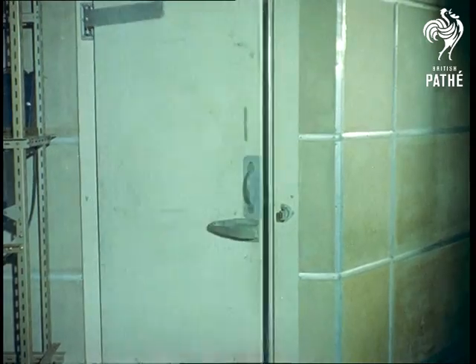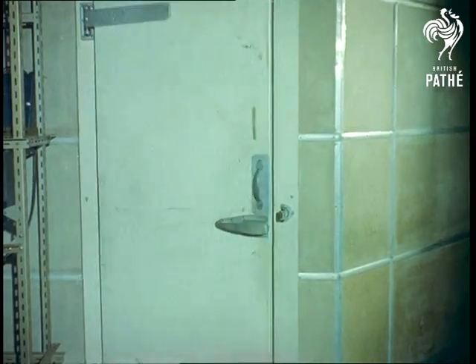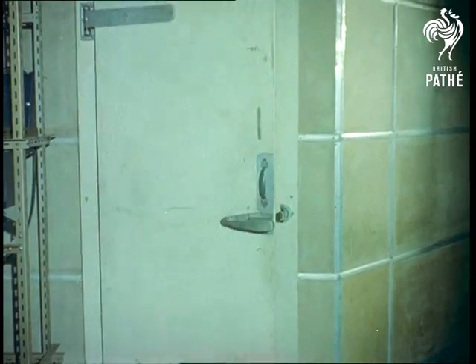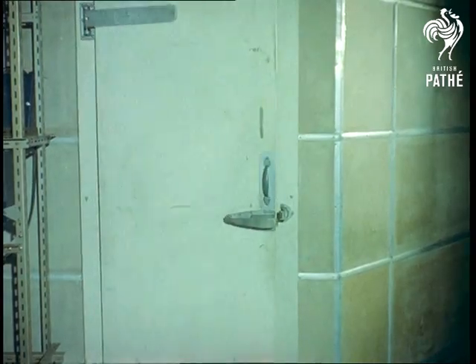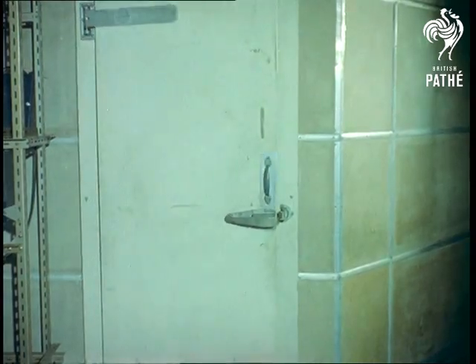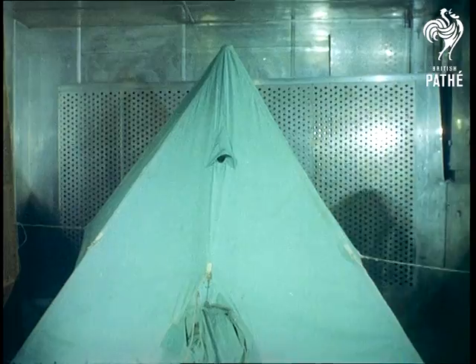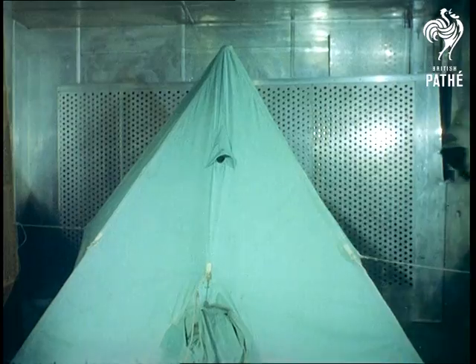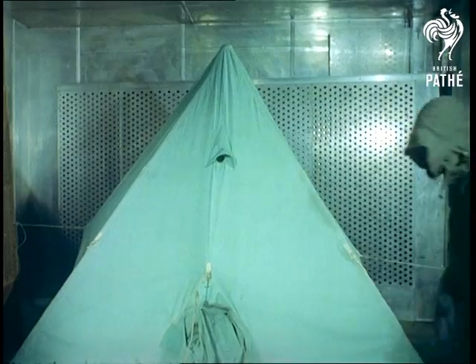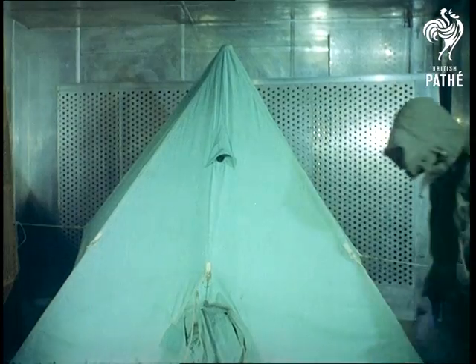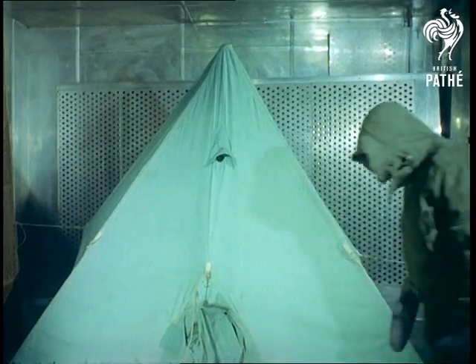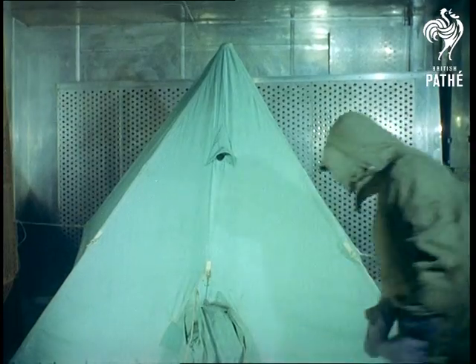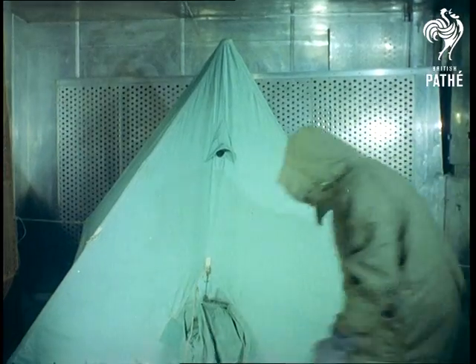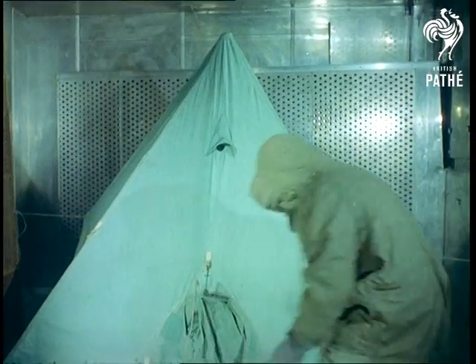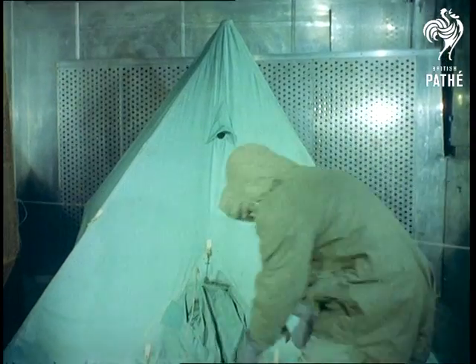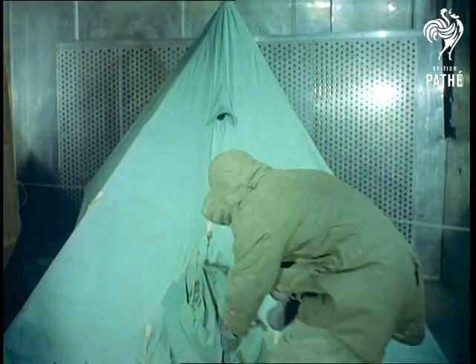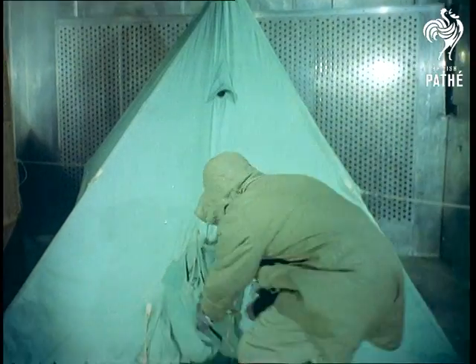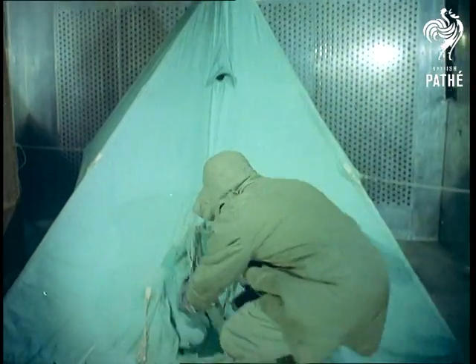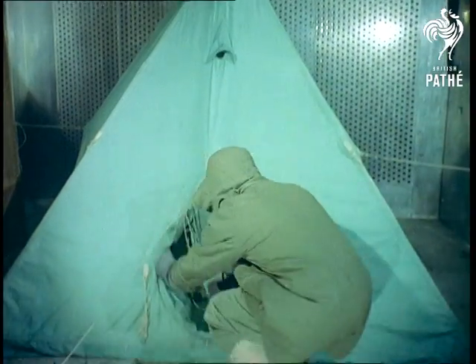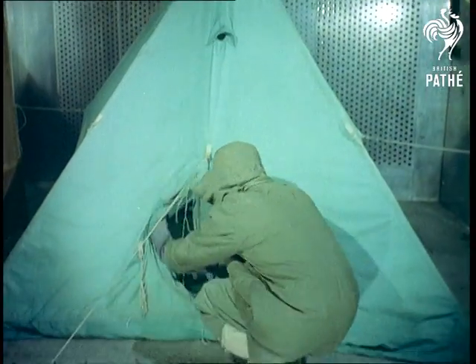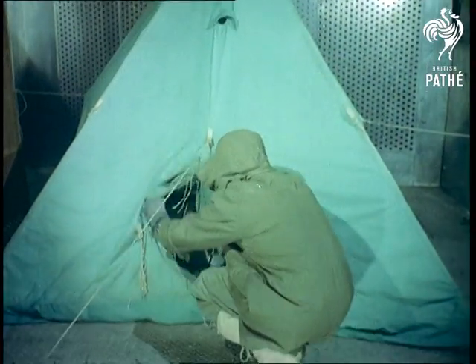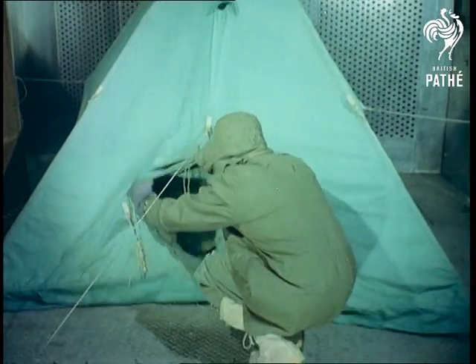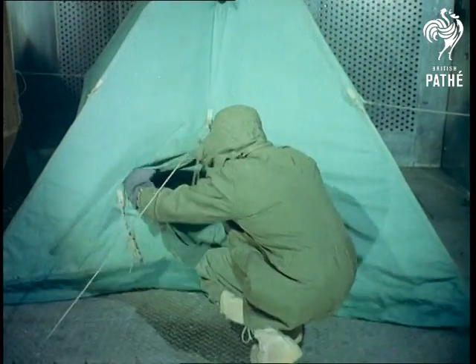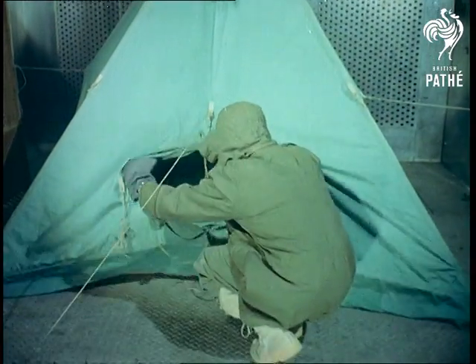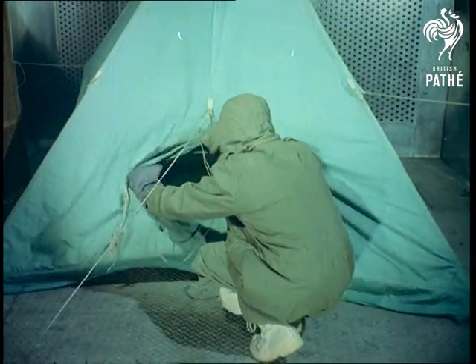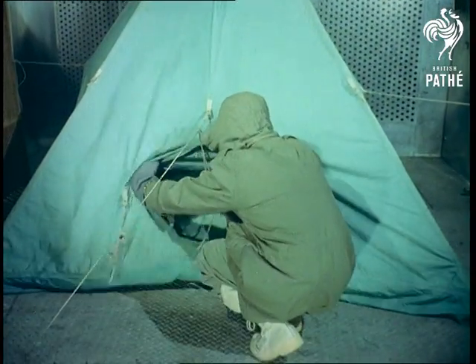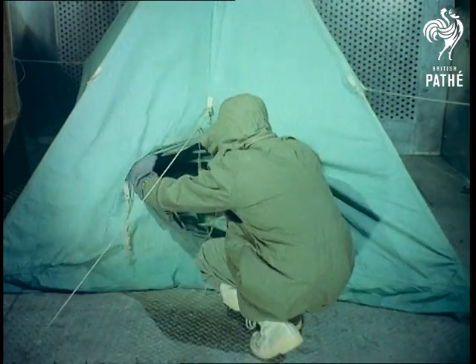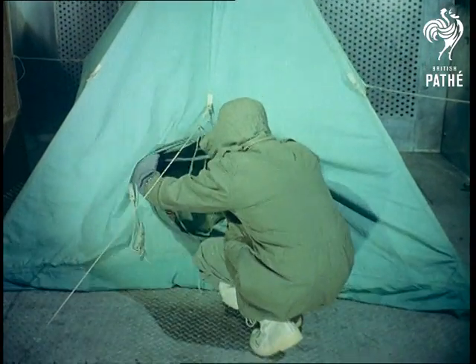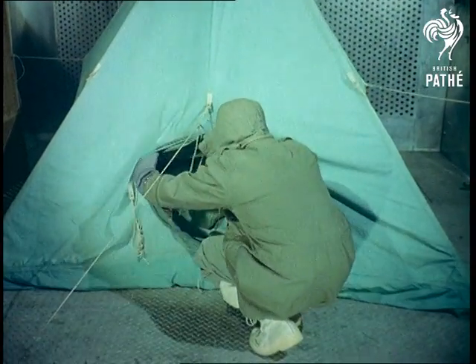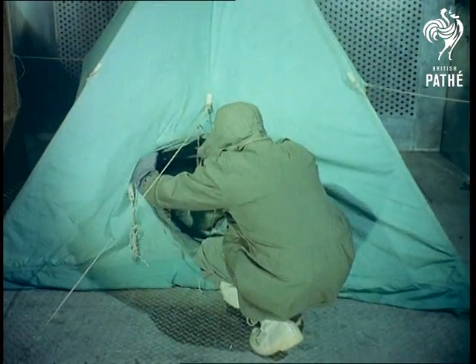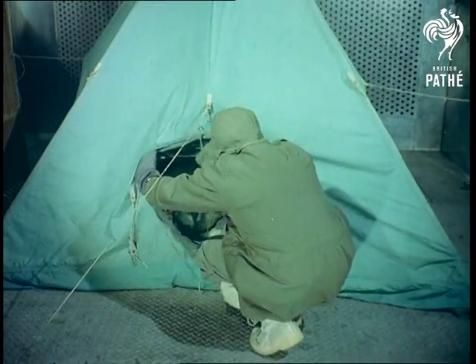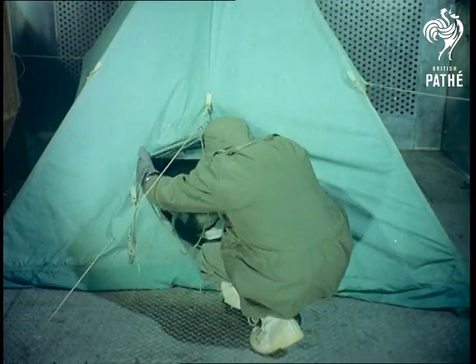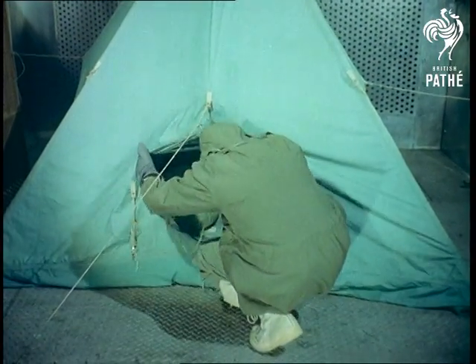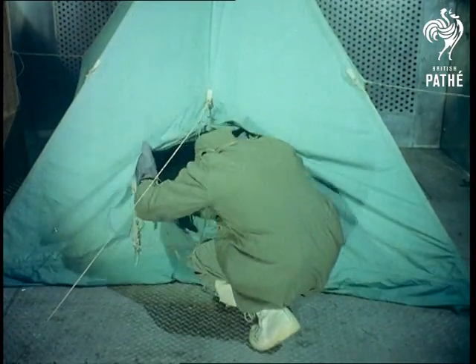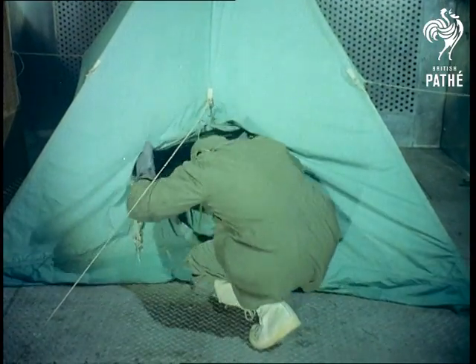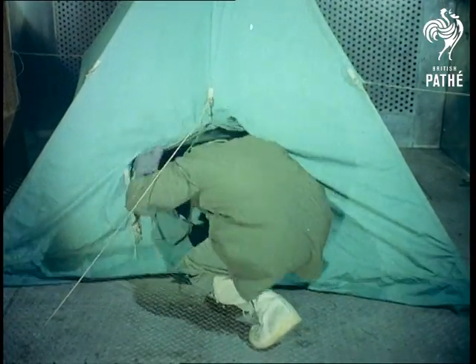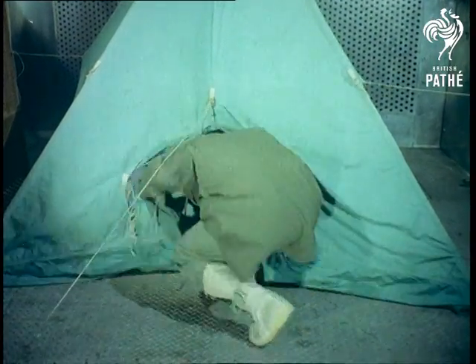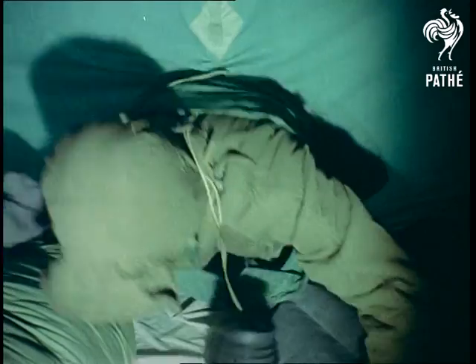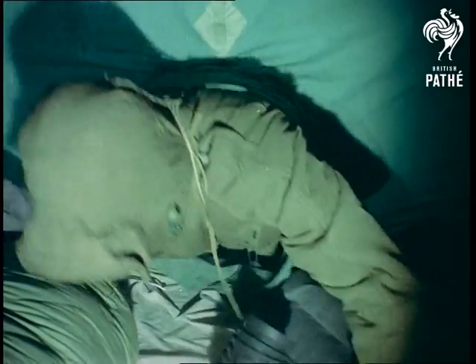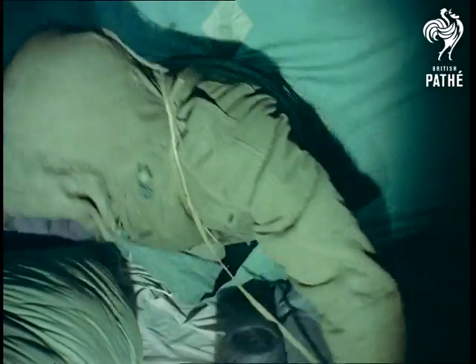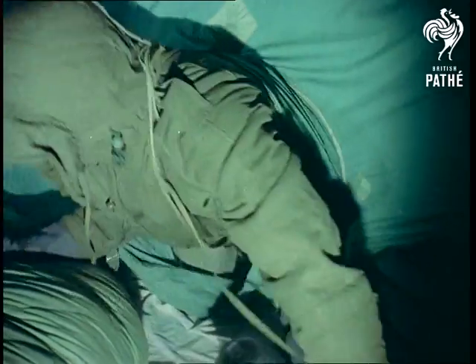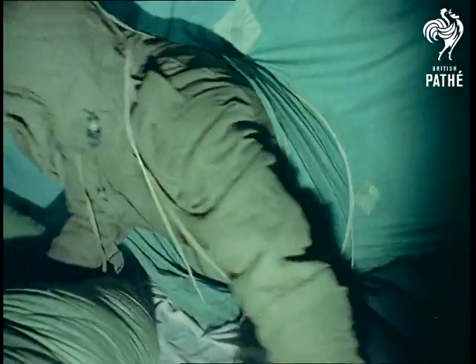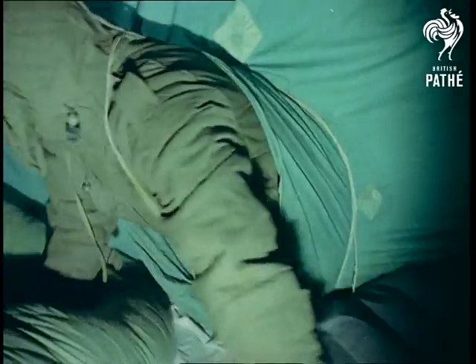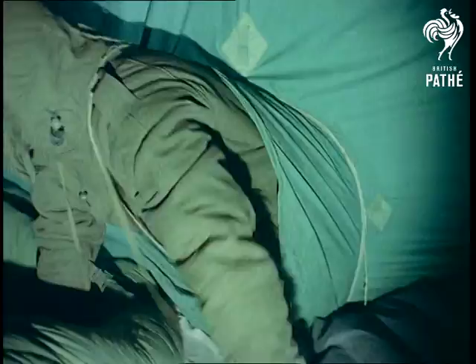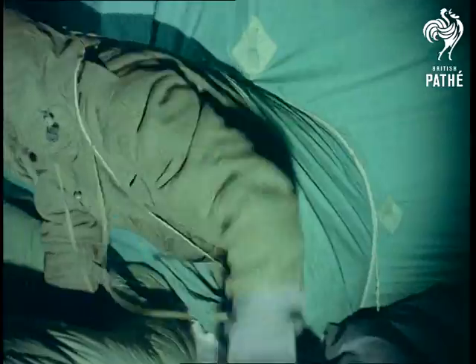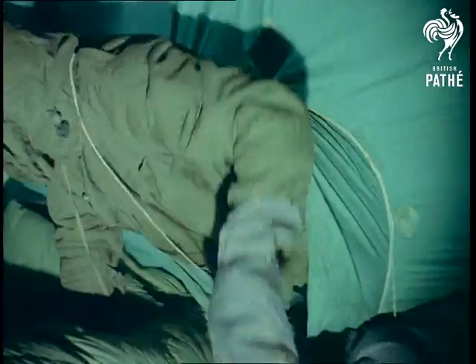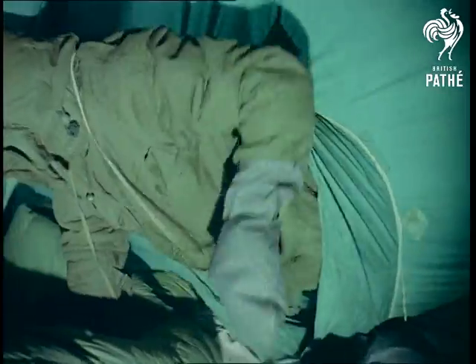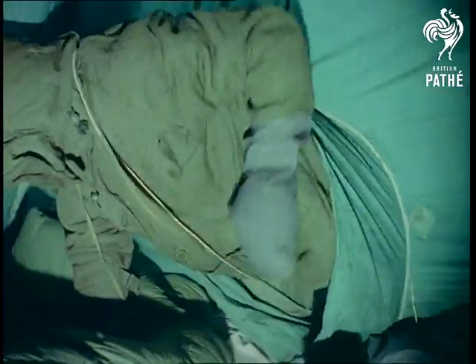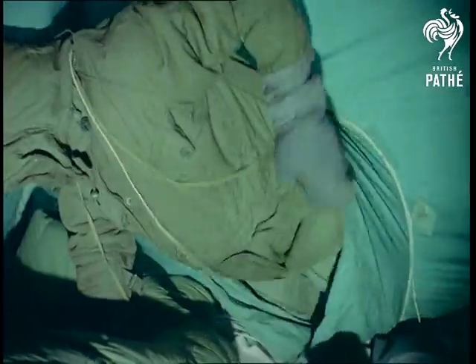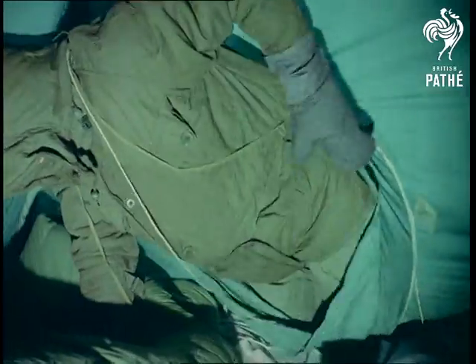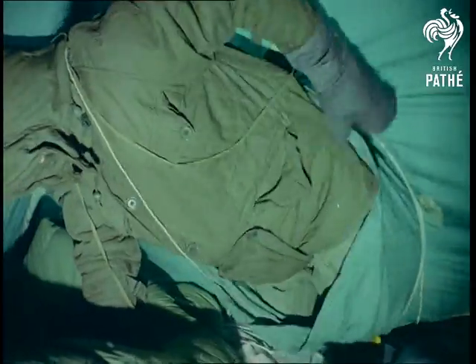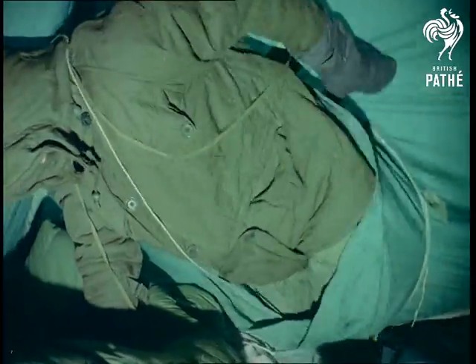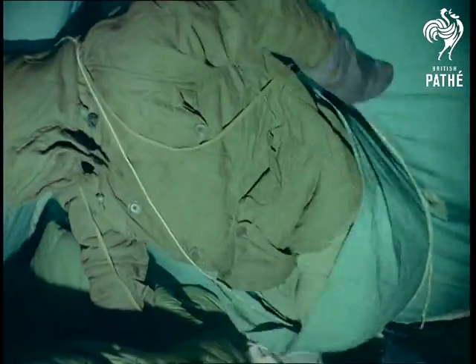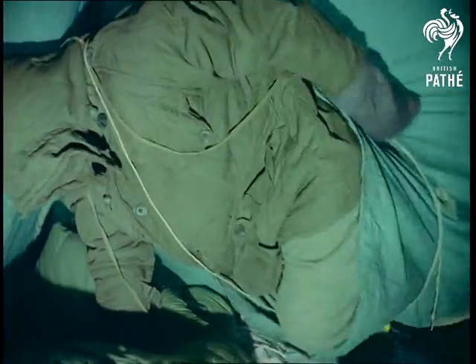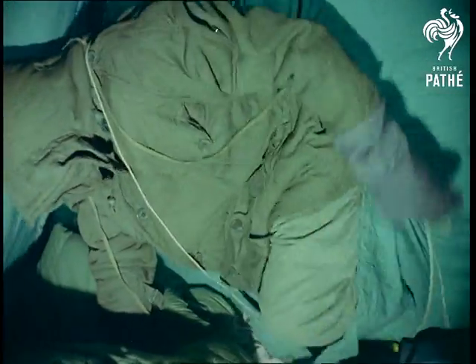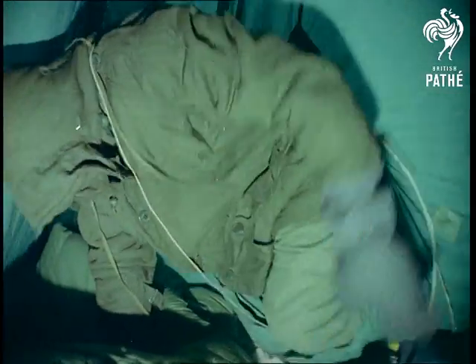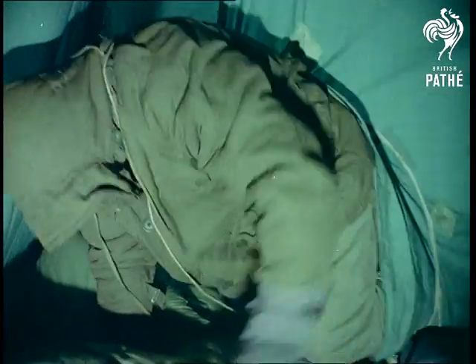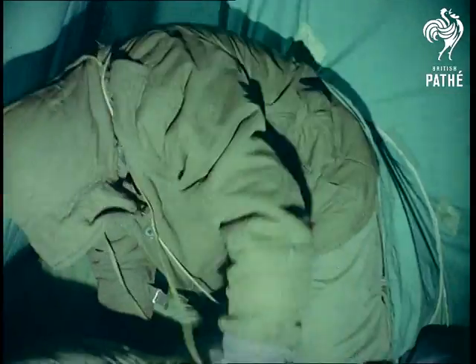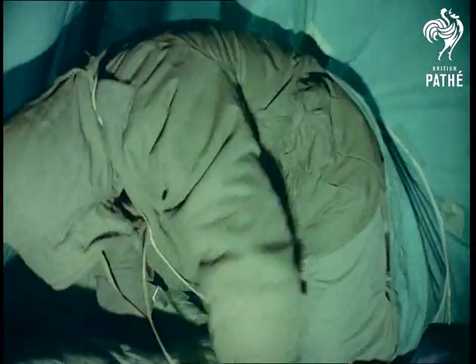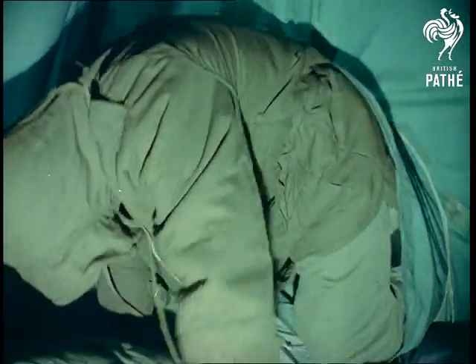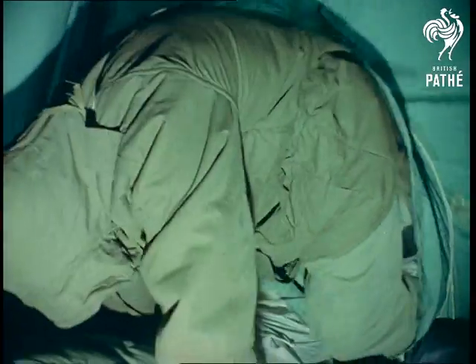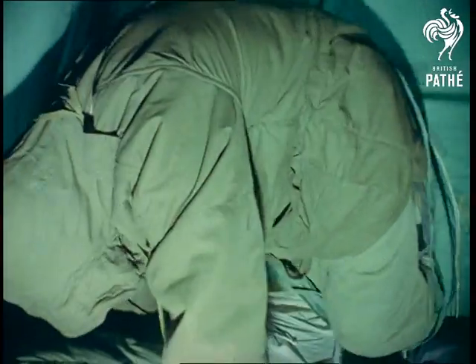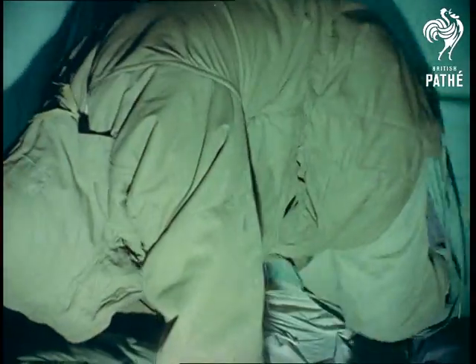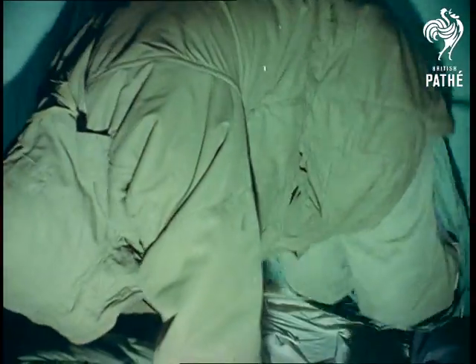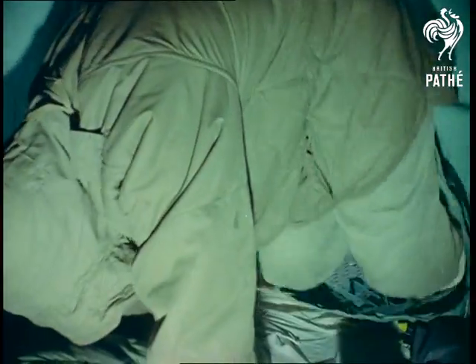Inside, they make use of certain equipment that has already undergone the most stringent tests, like this four-man tent from the Everest Expedition.